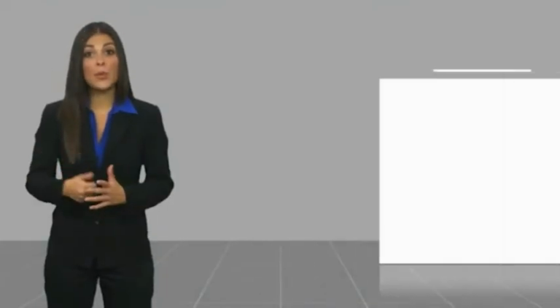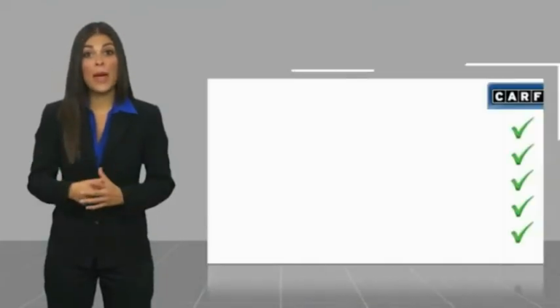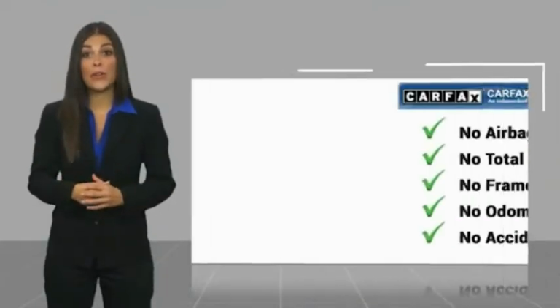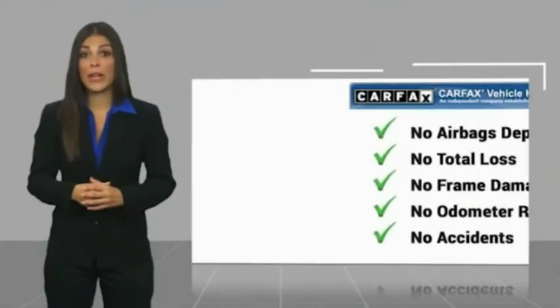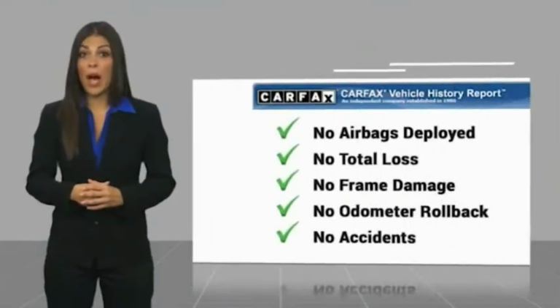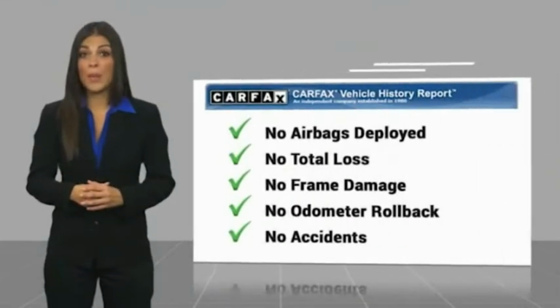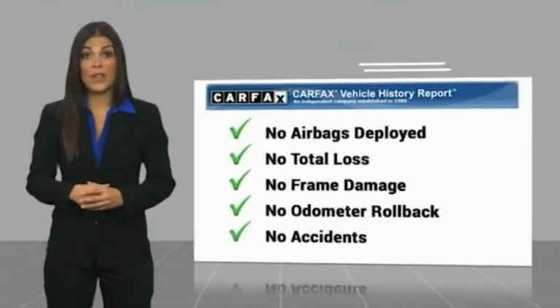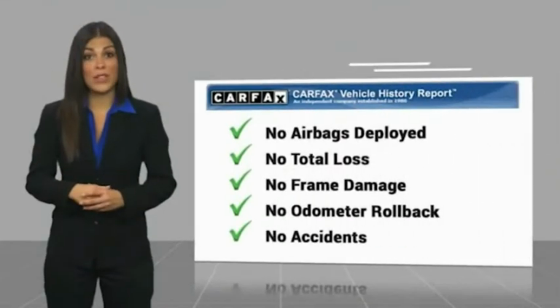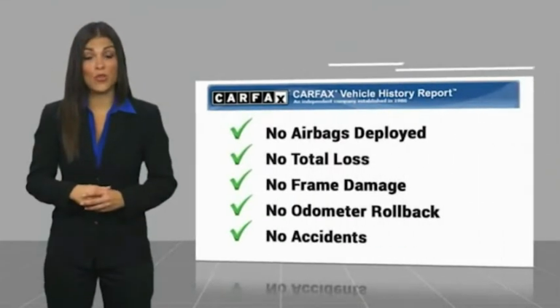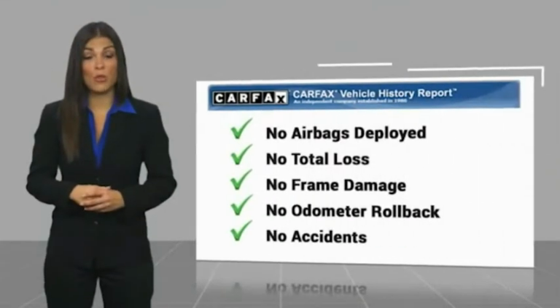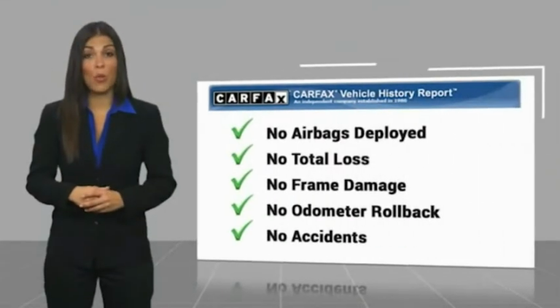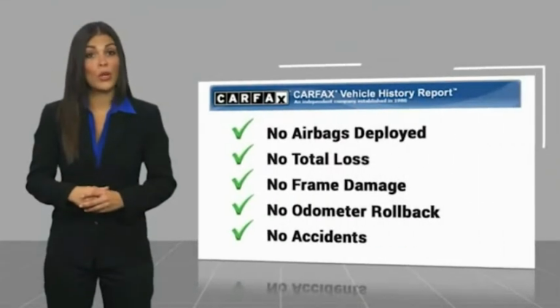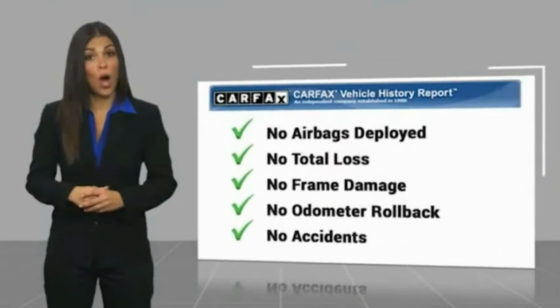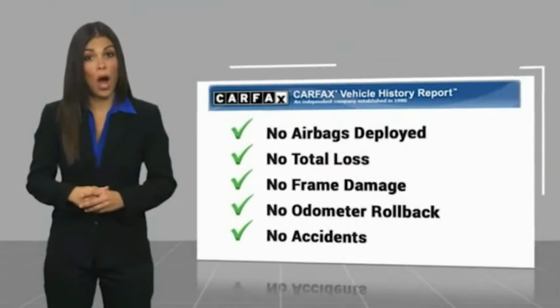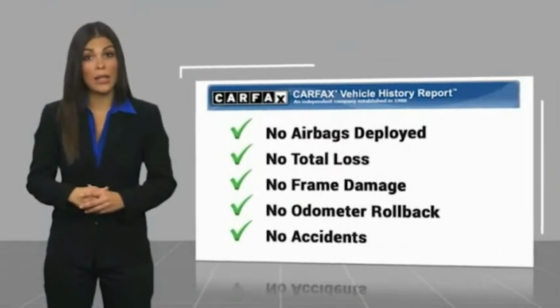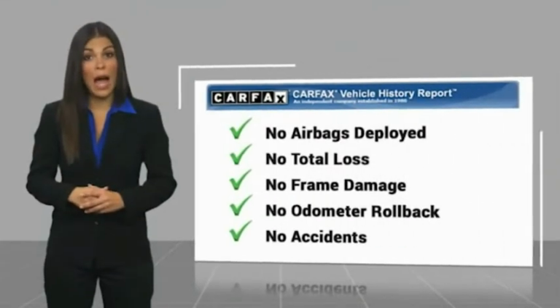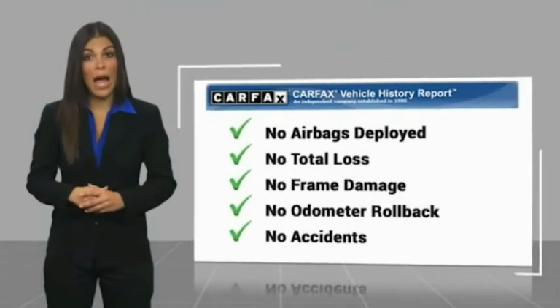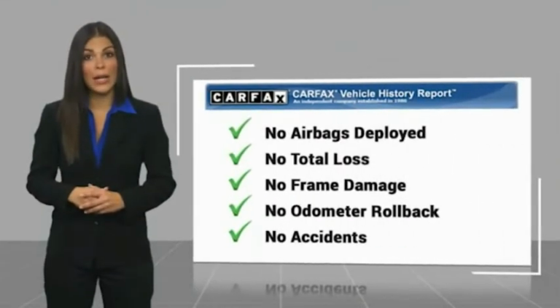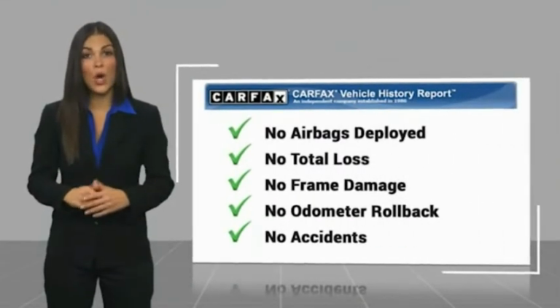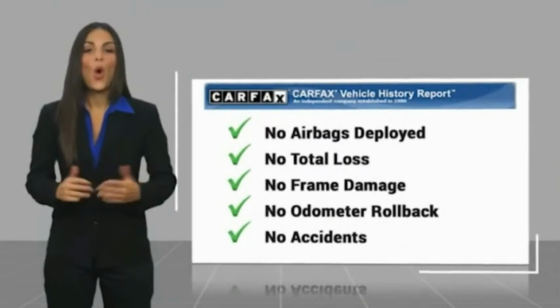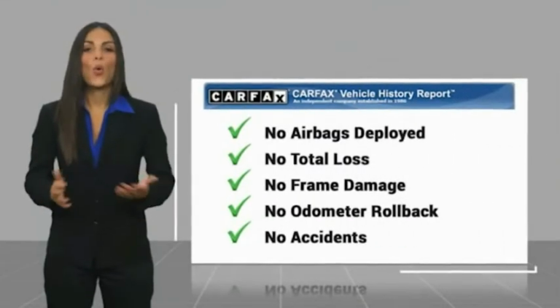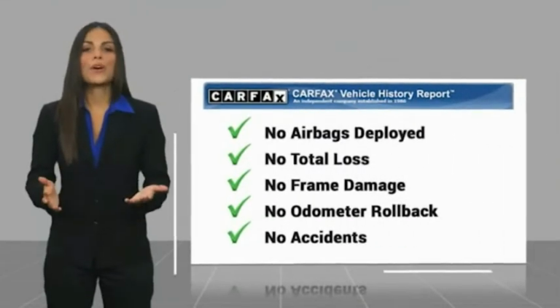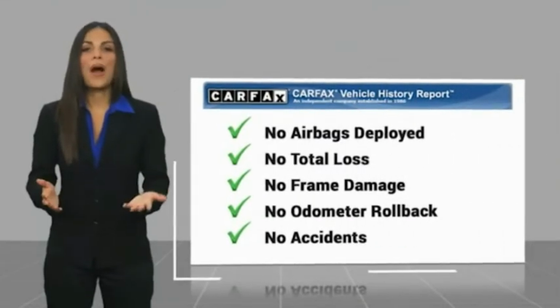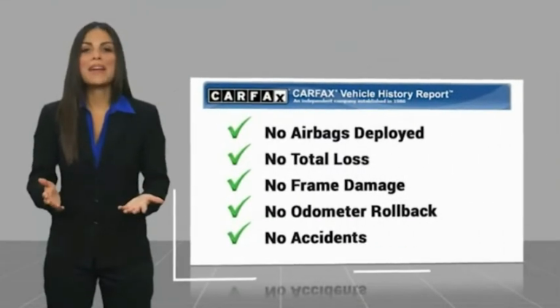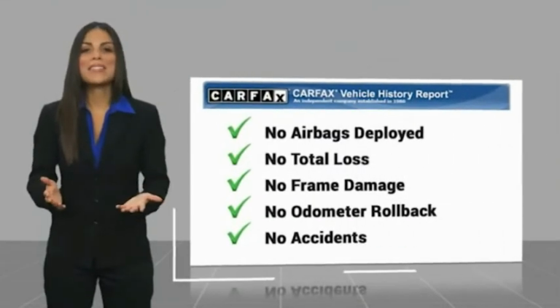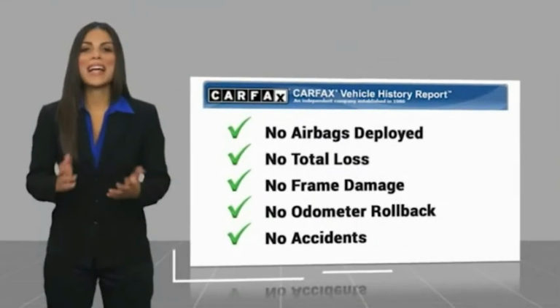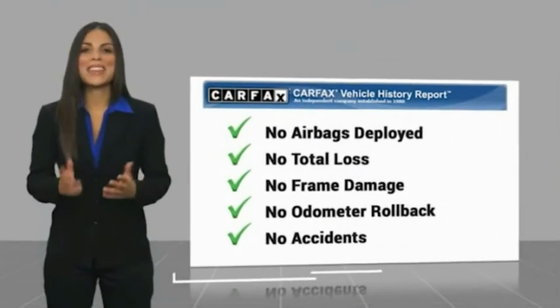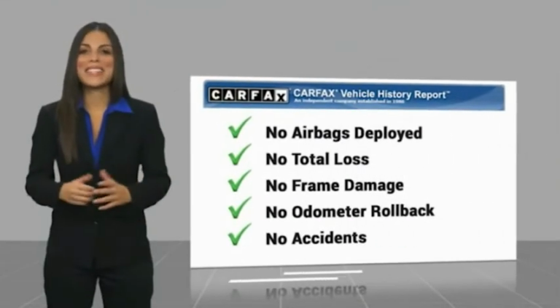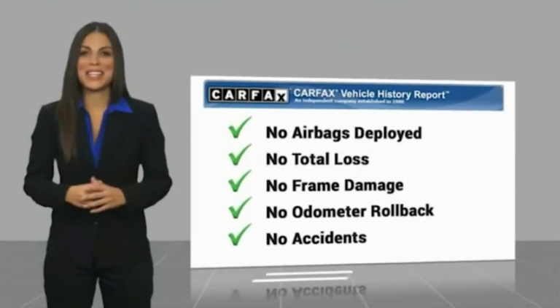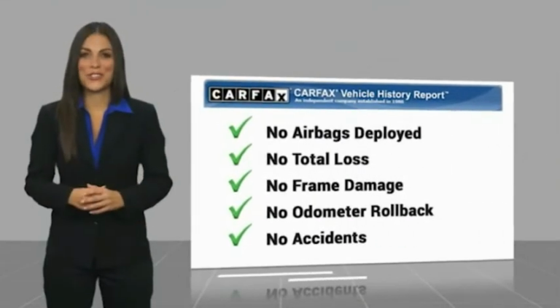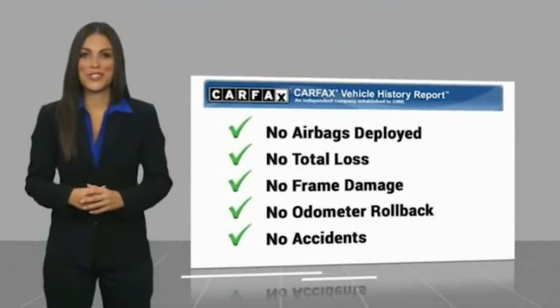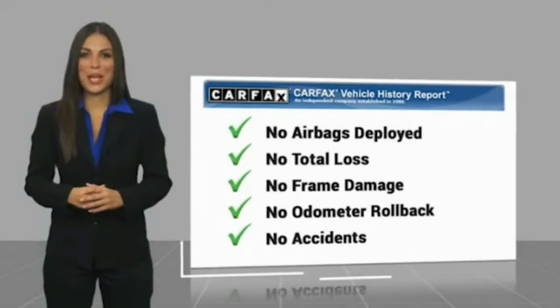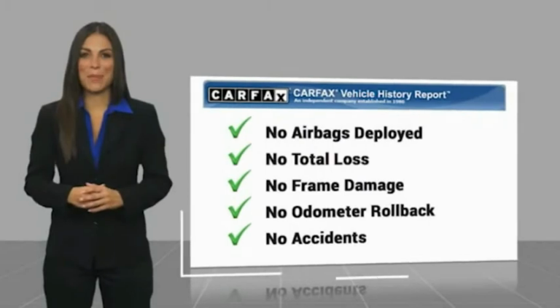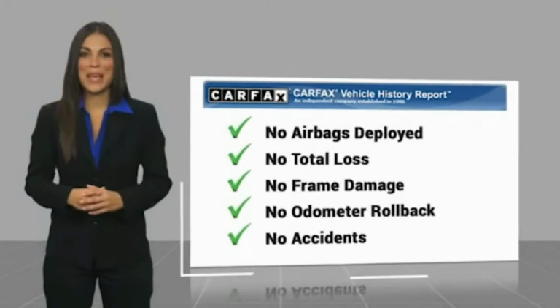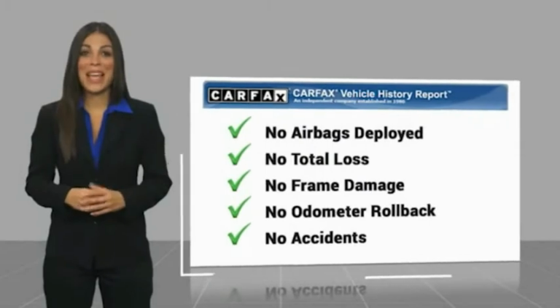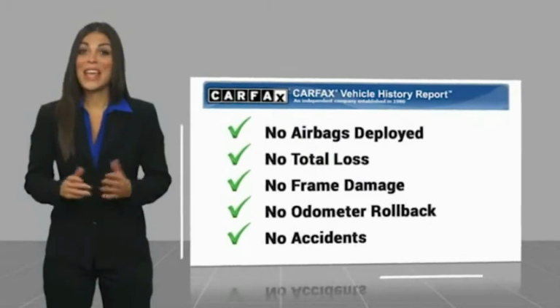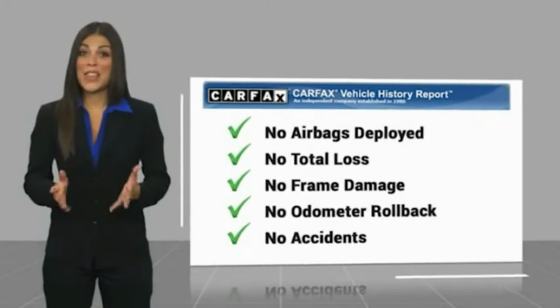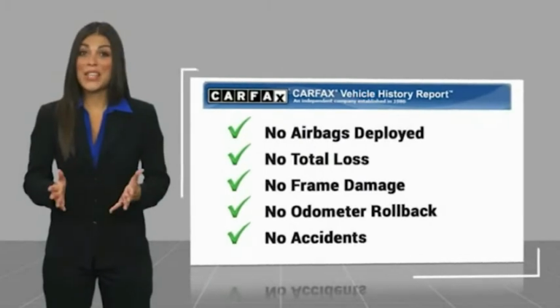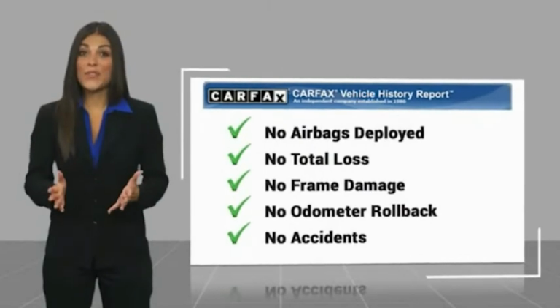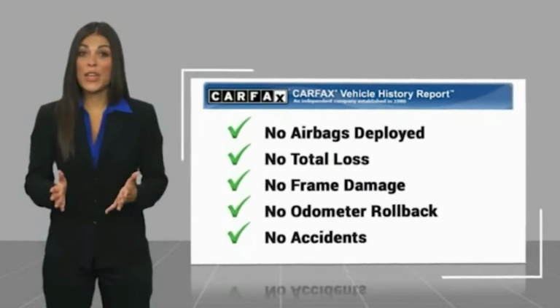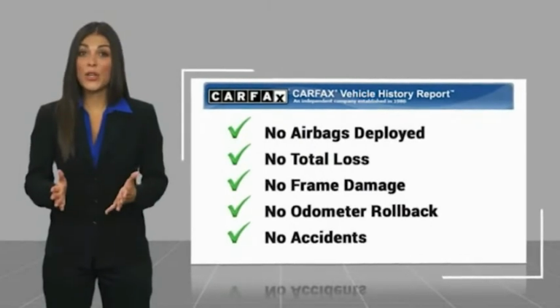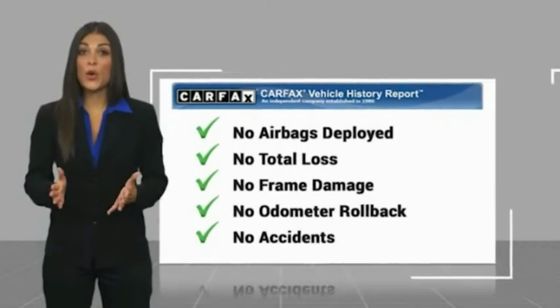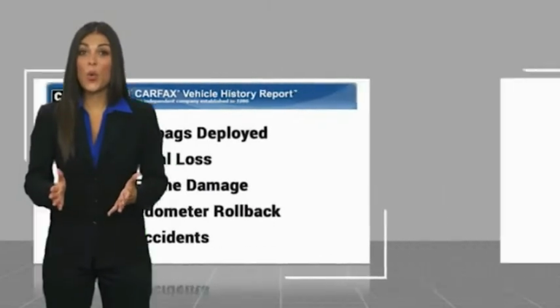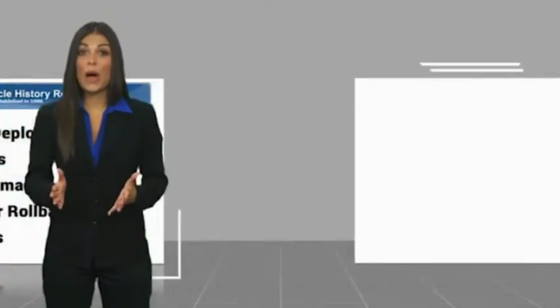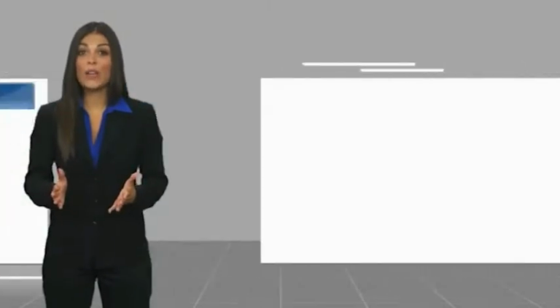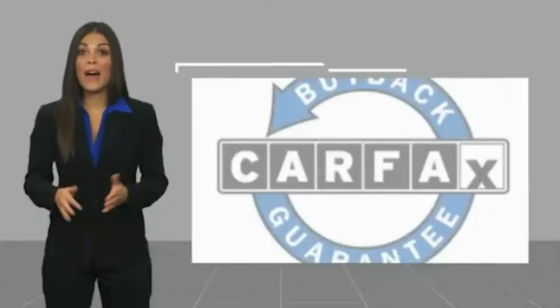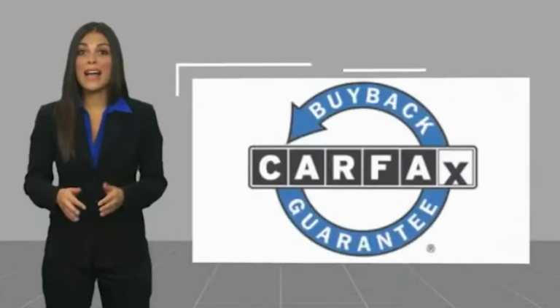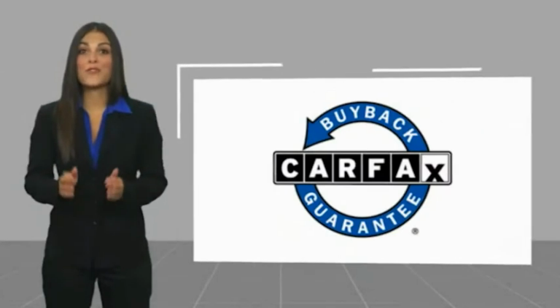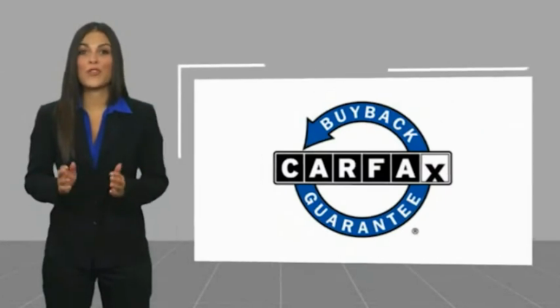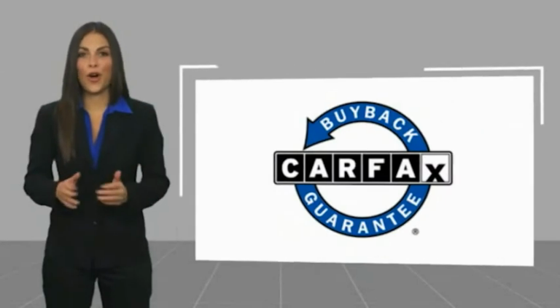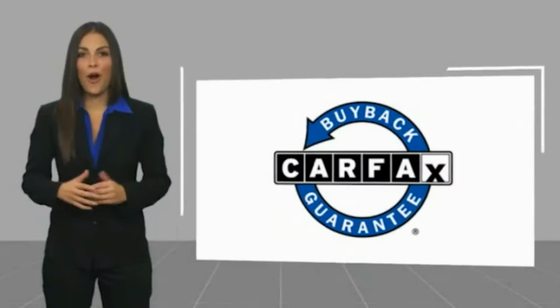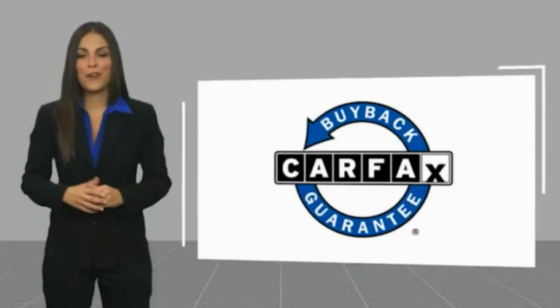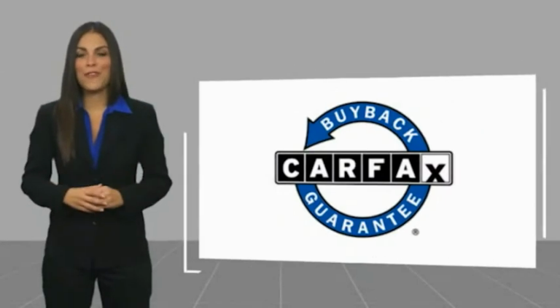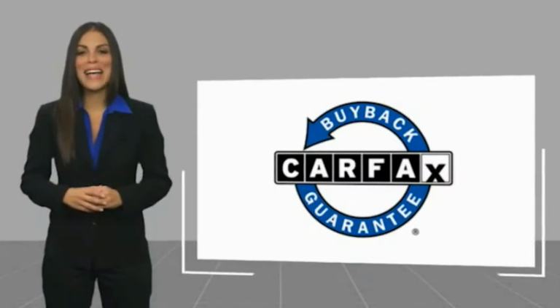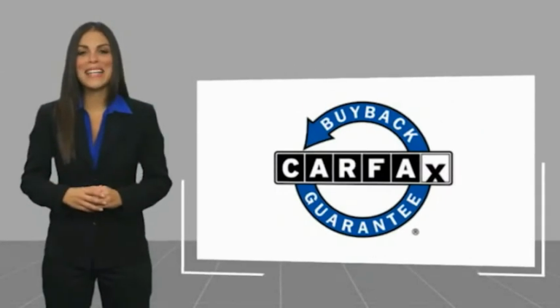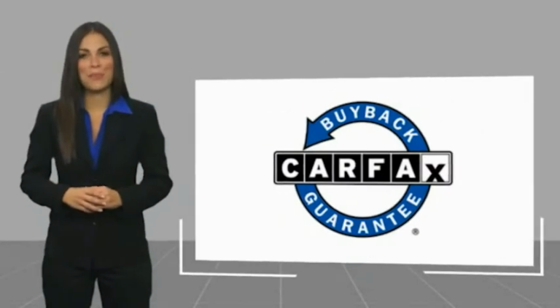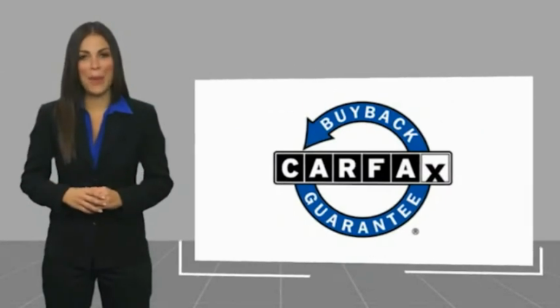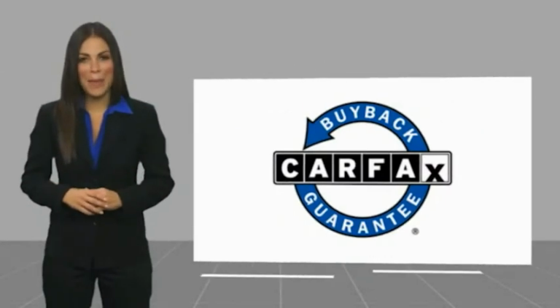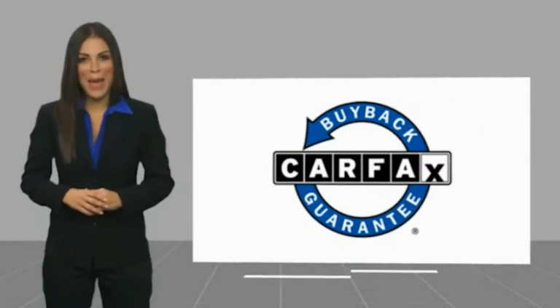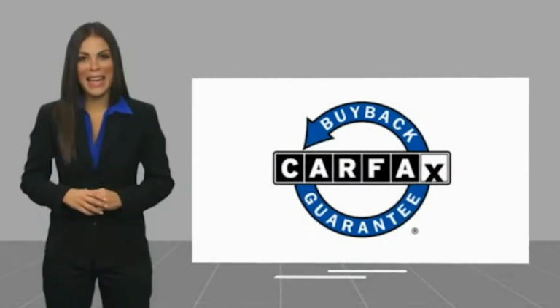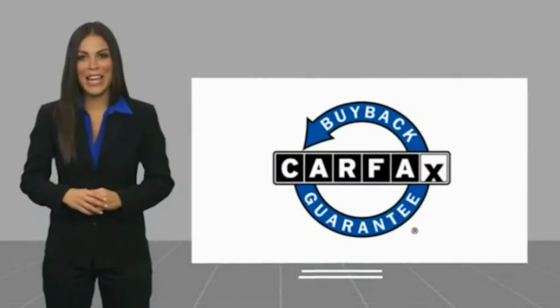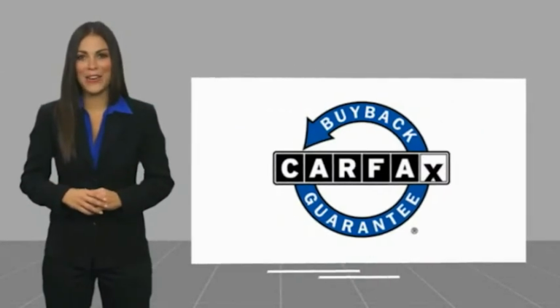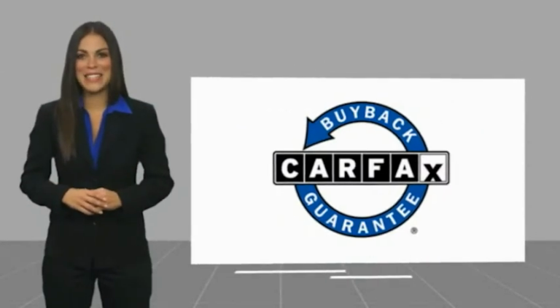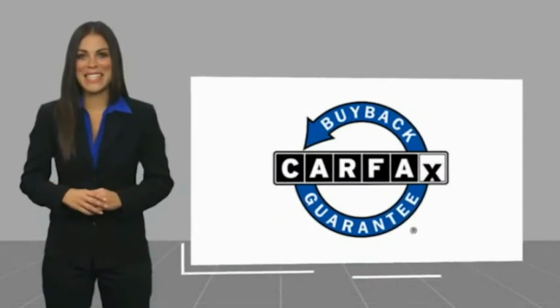Take a complimentary copy of this report online or contact the dealership. This vehicle qualifies for the Carfax Buy Back Guarantee.